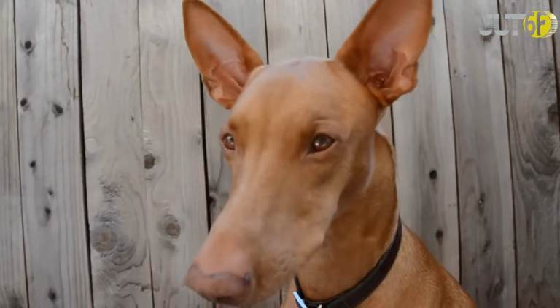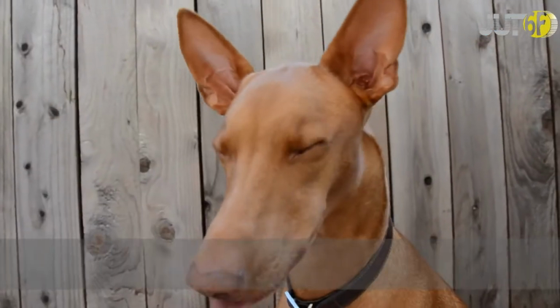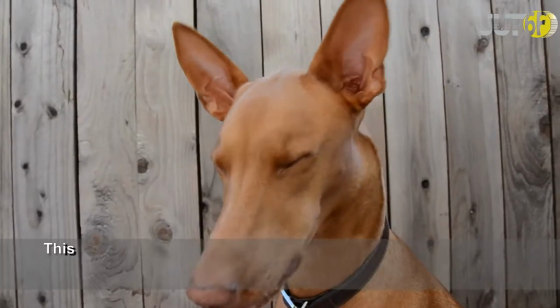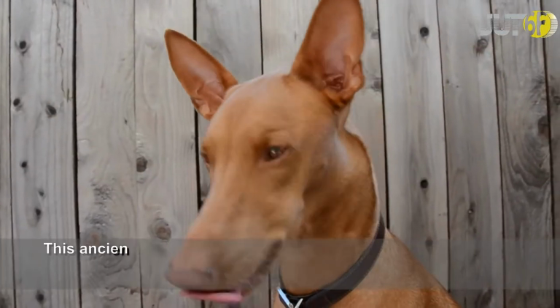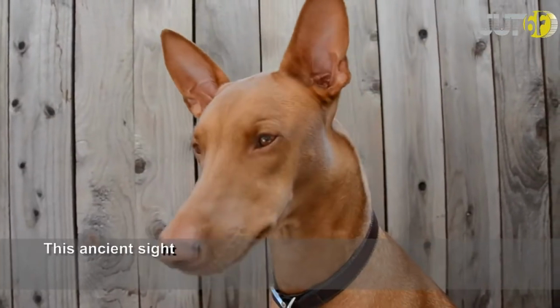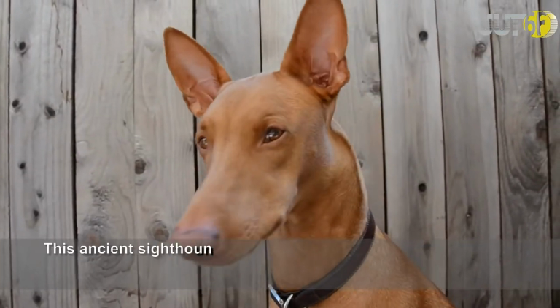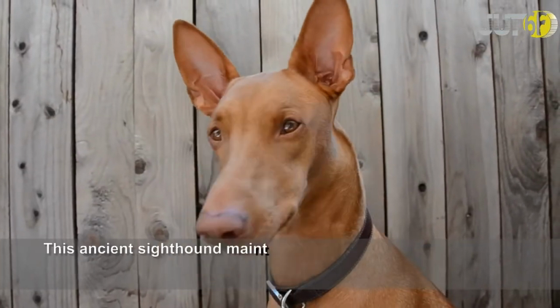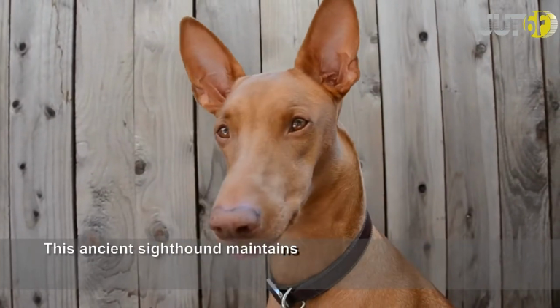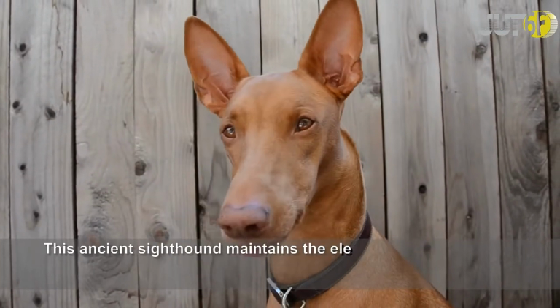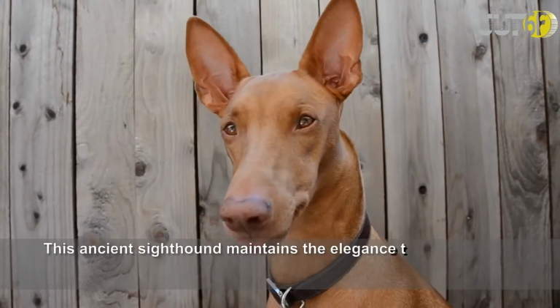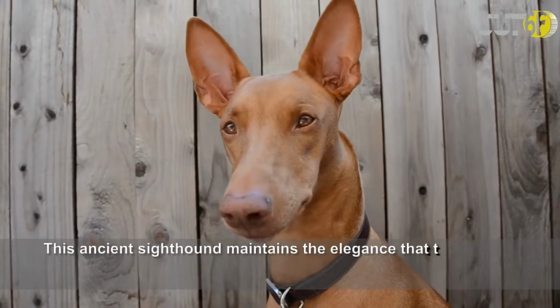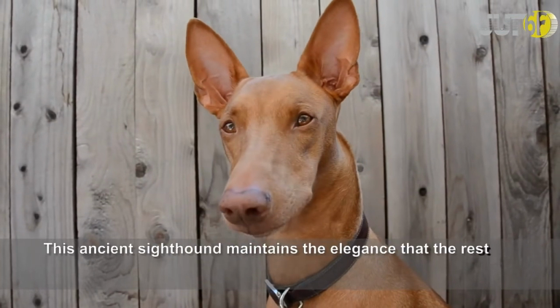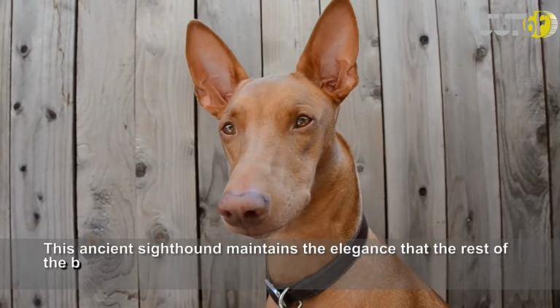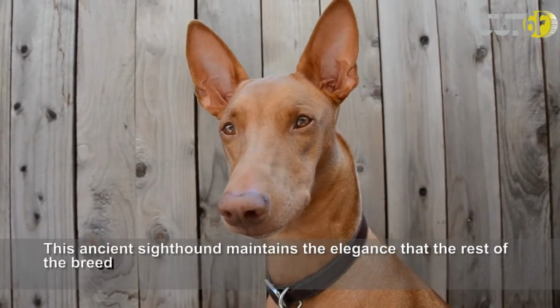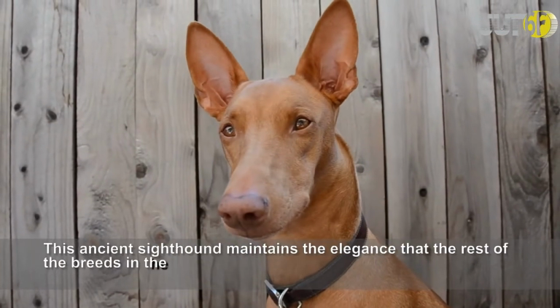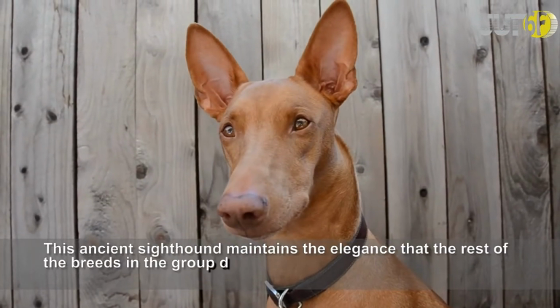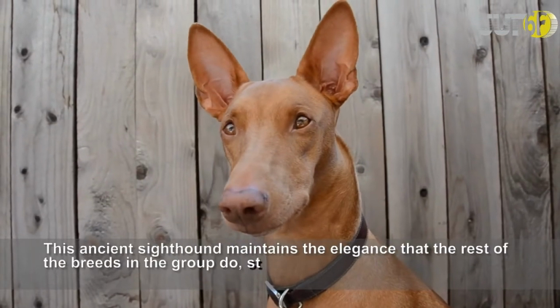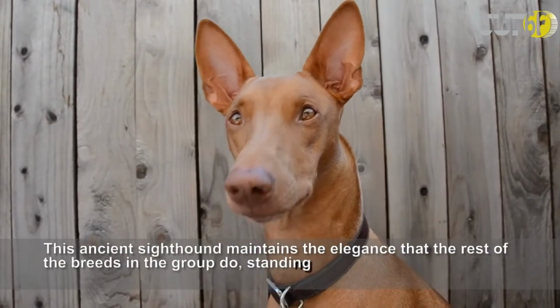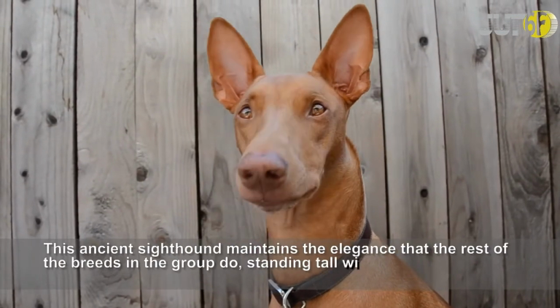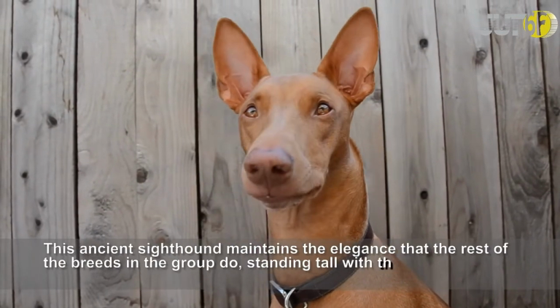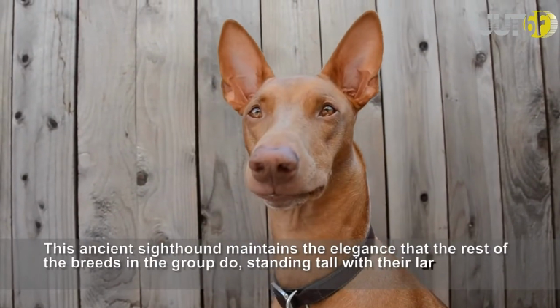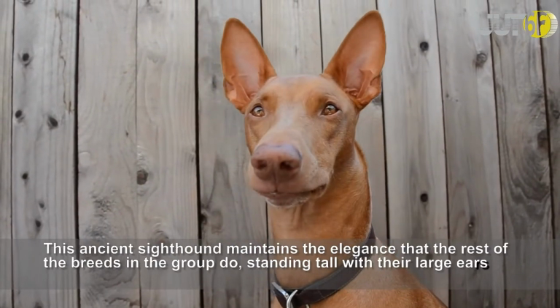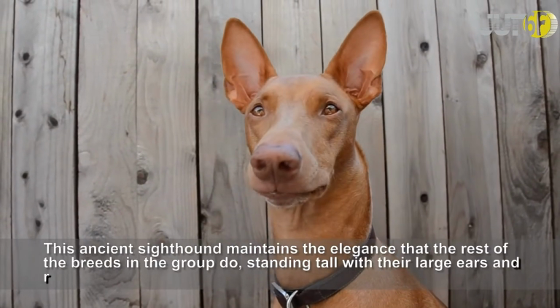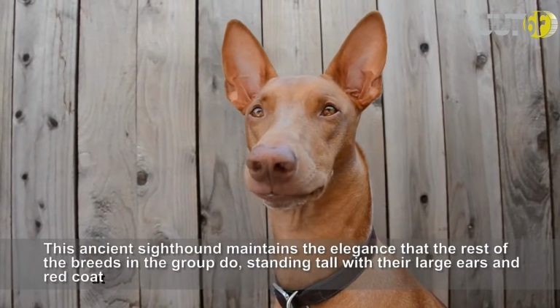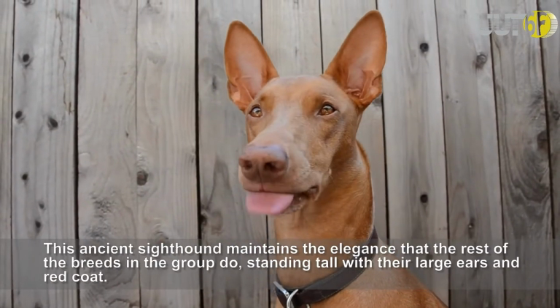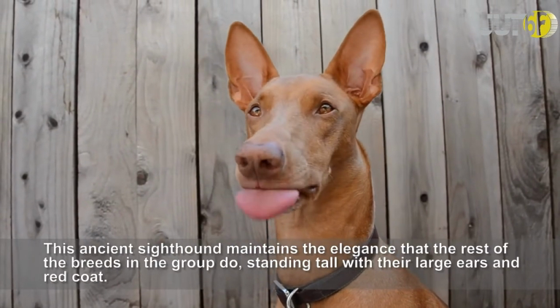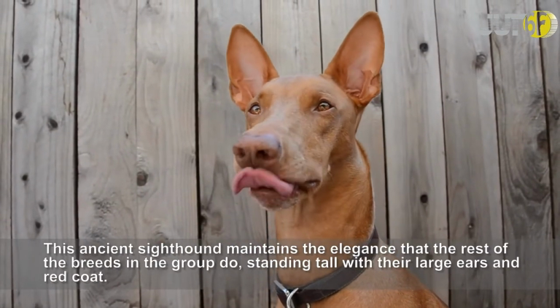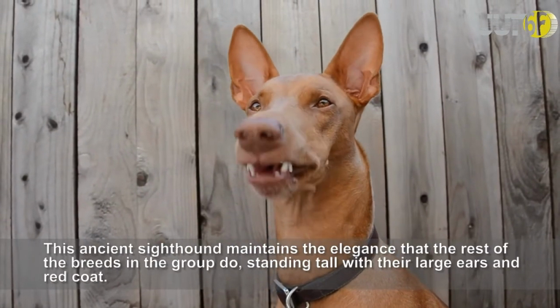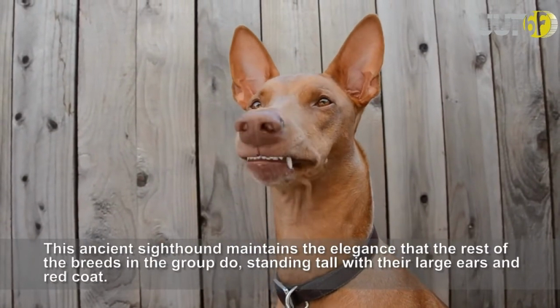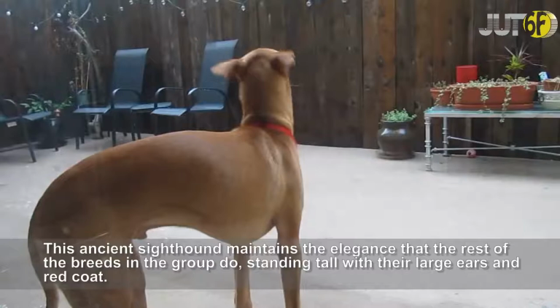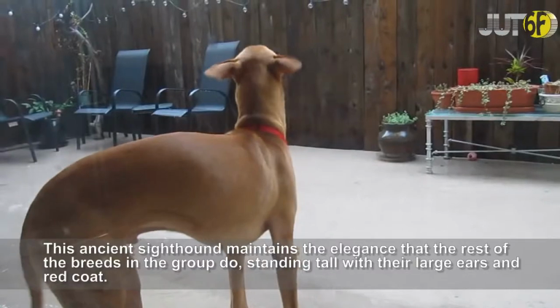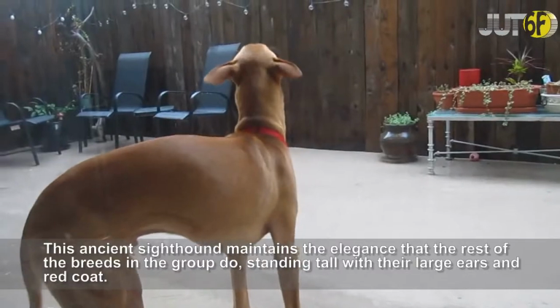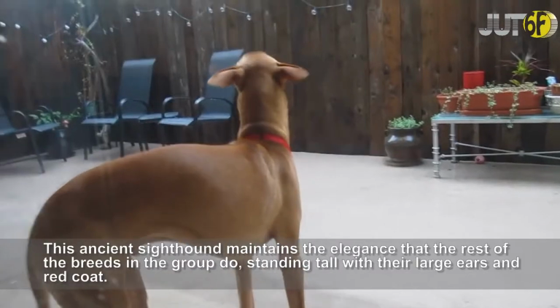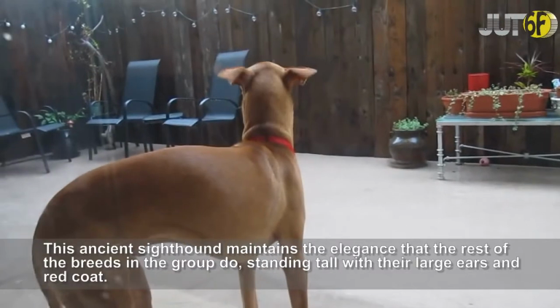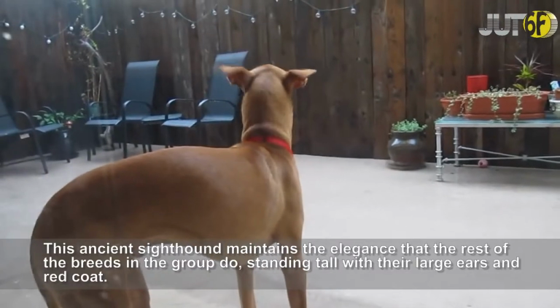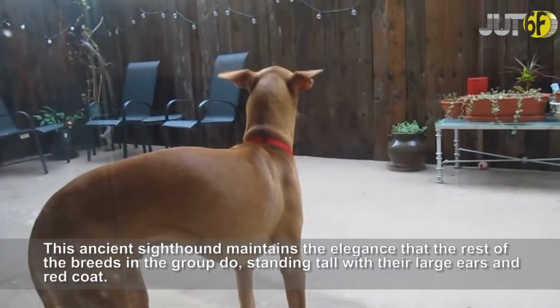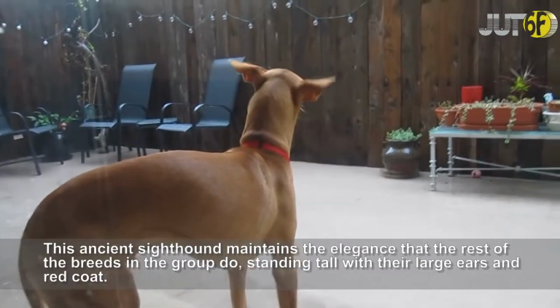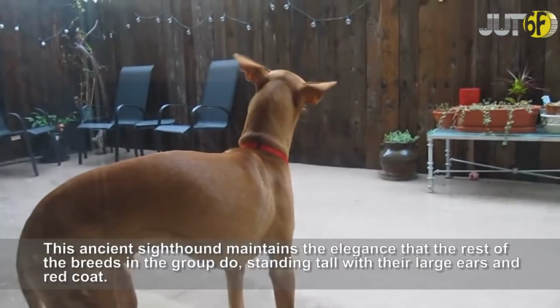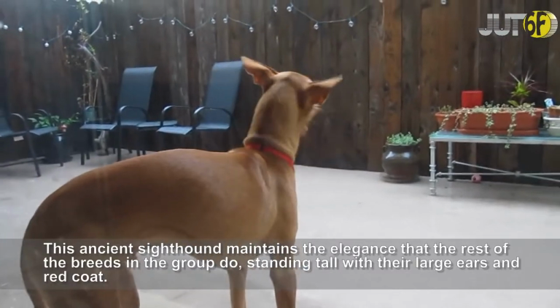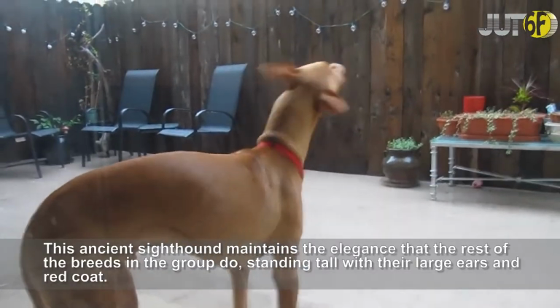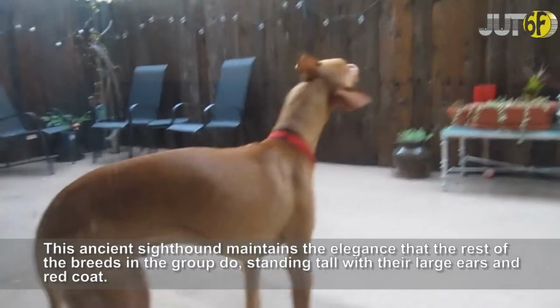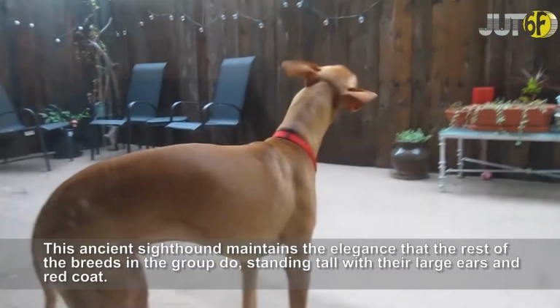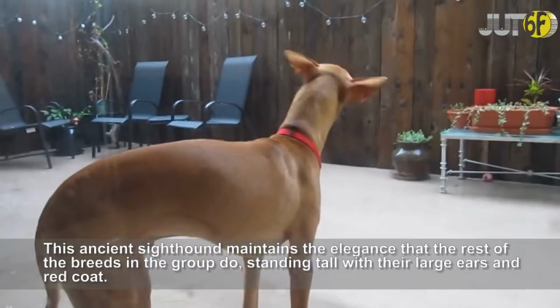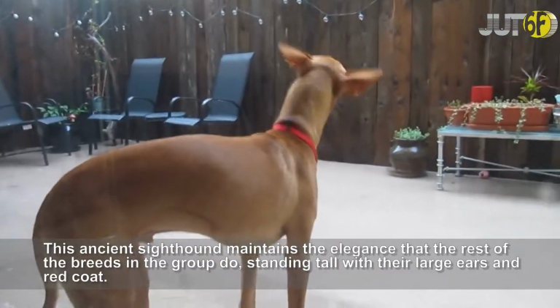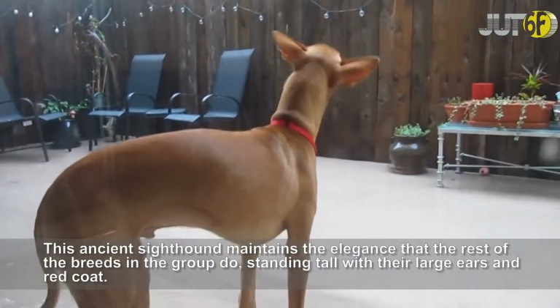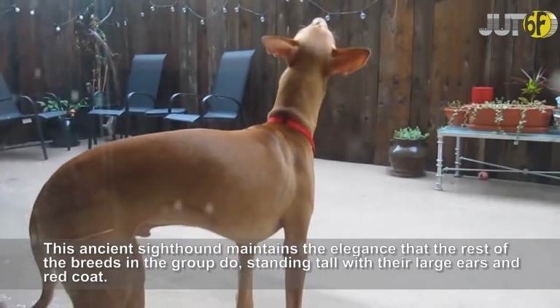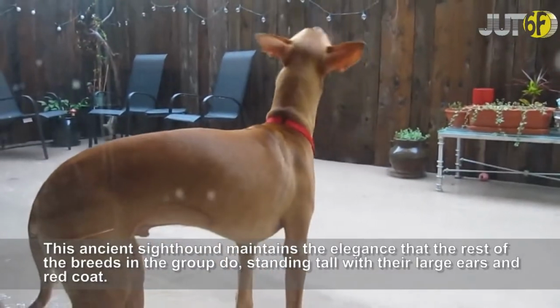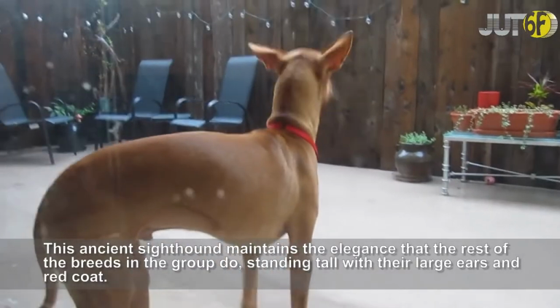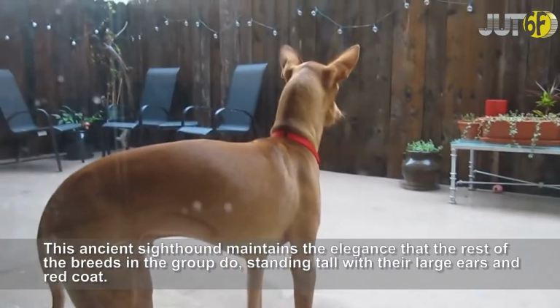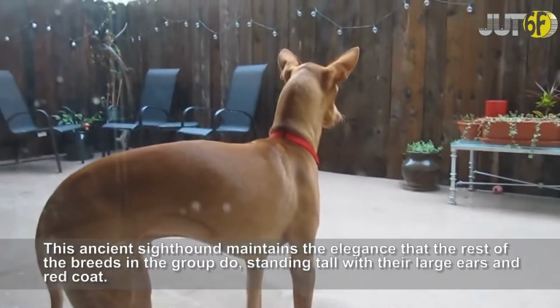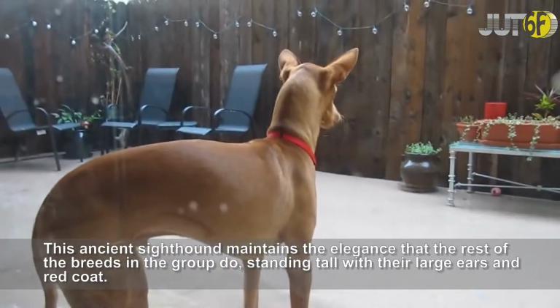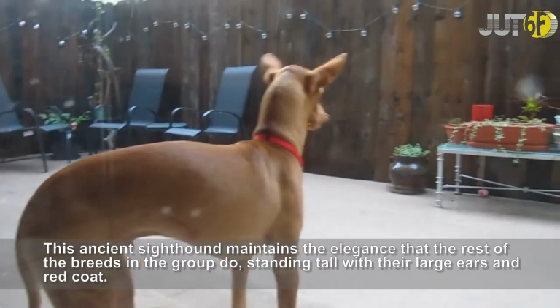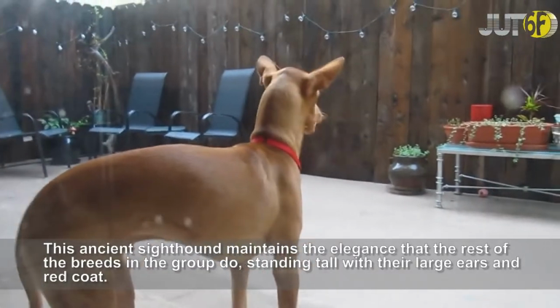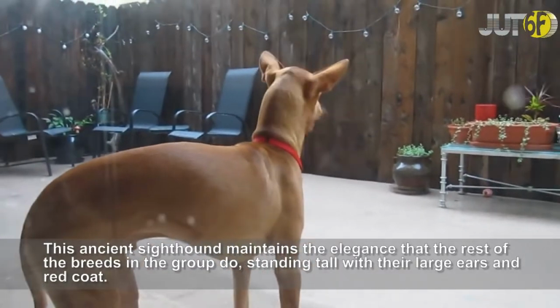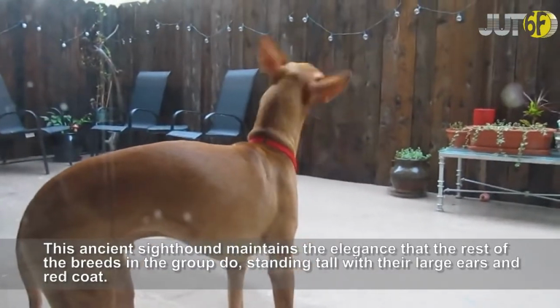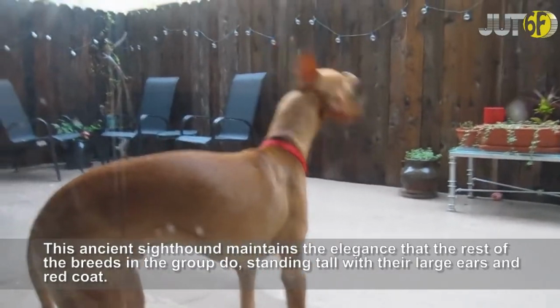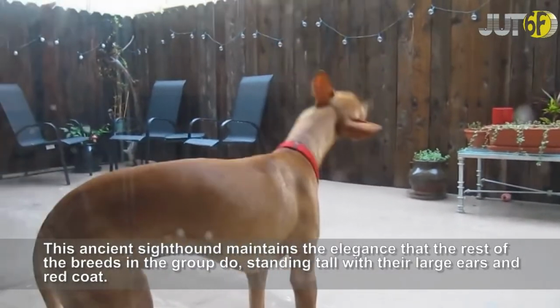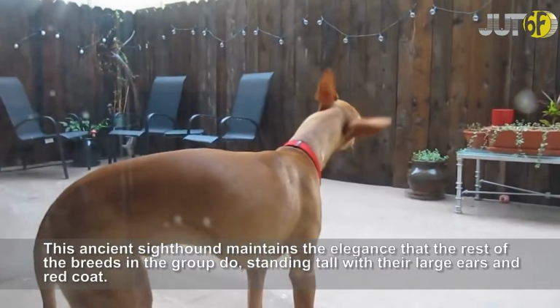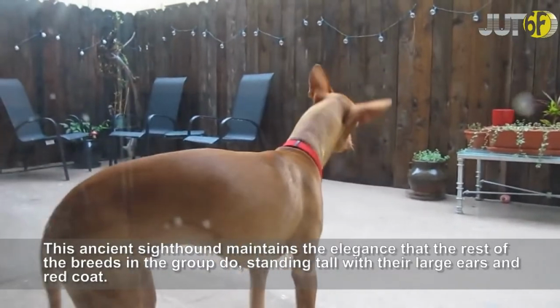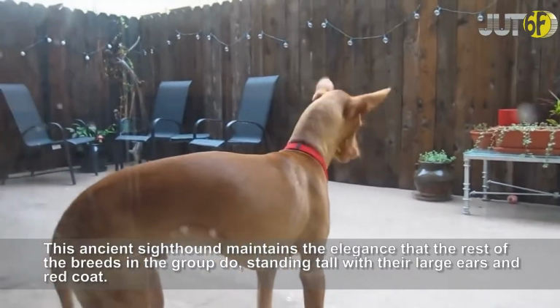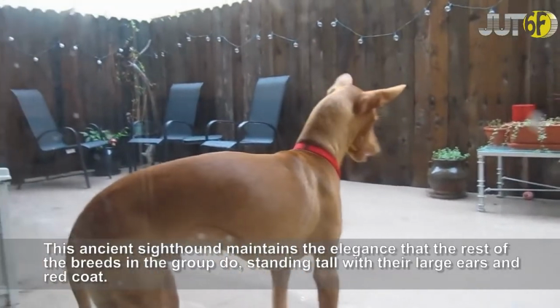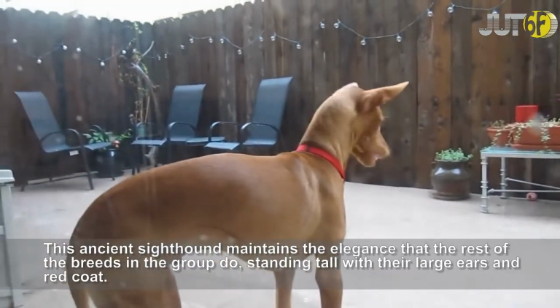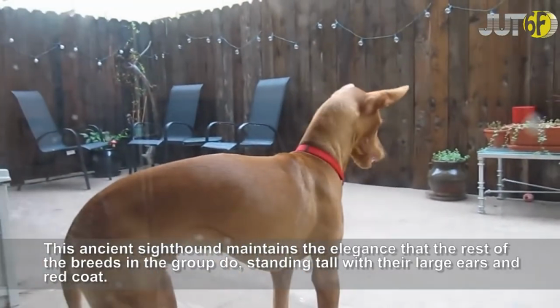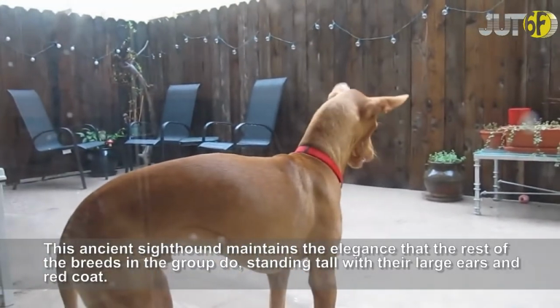This ancient sighthound maintains the elegance that the rest of the breeds in the group do, standing tall with their large ears and red coat.